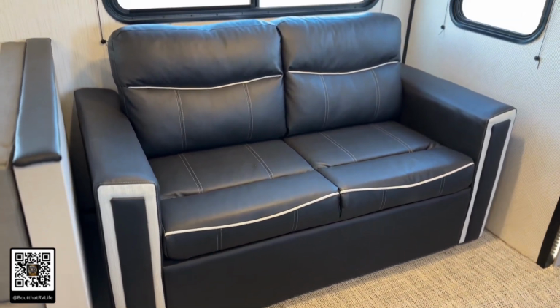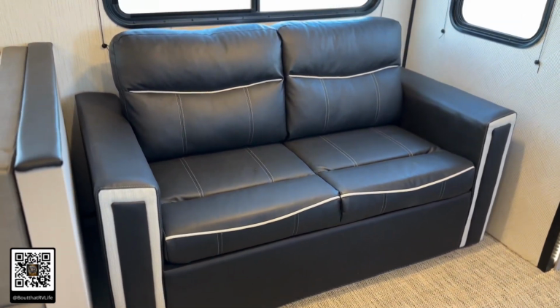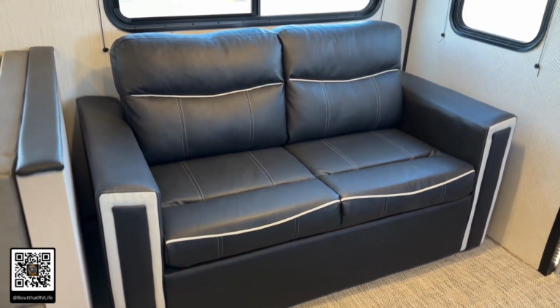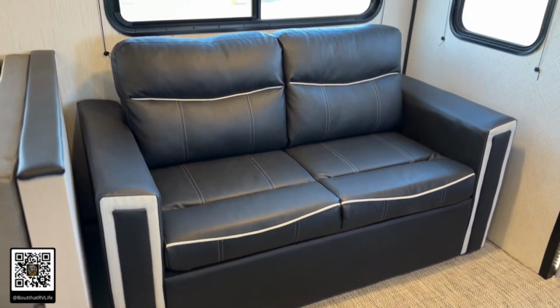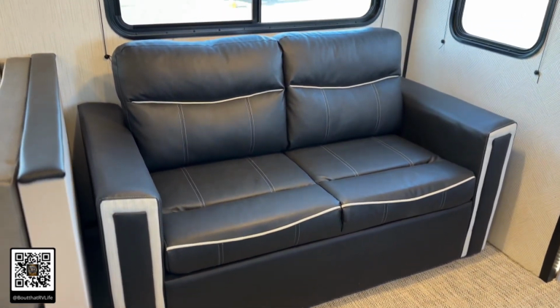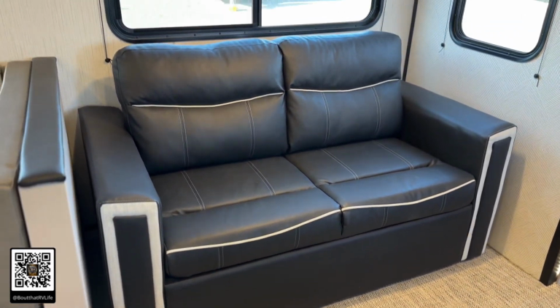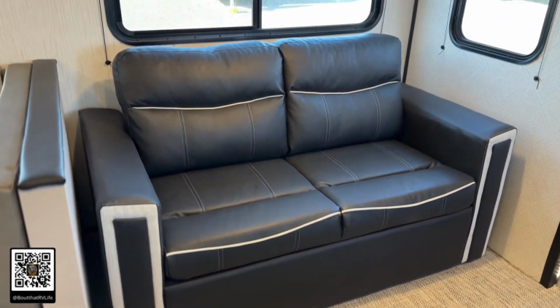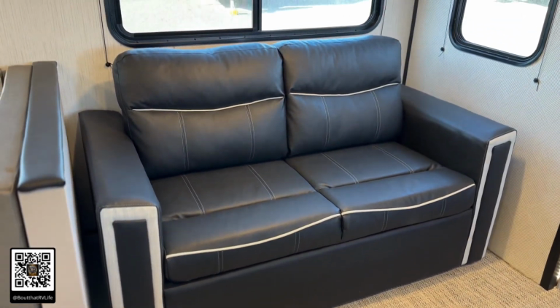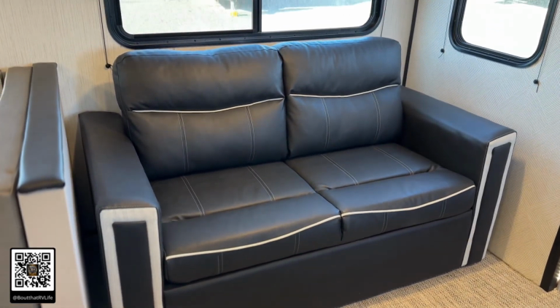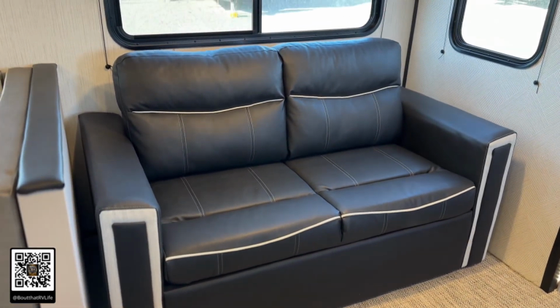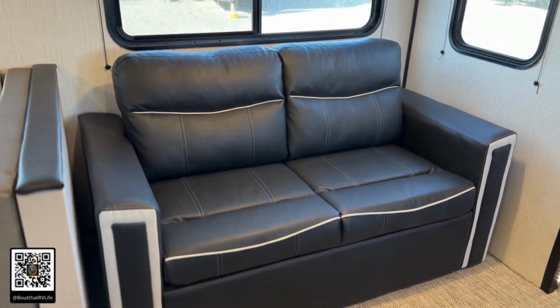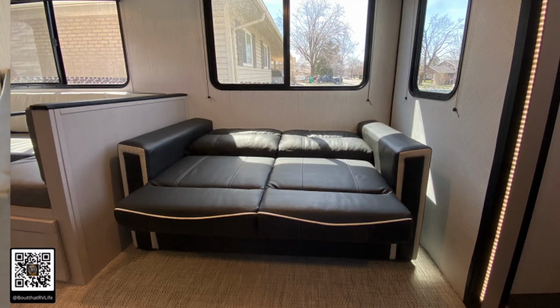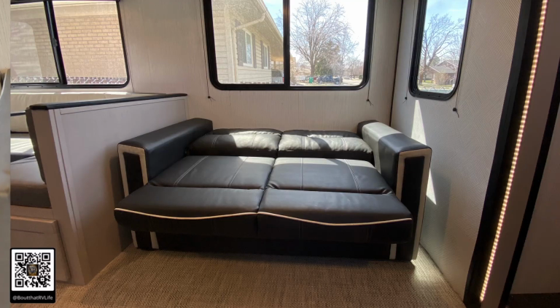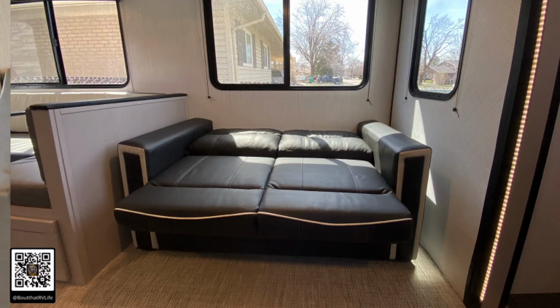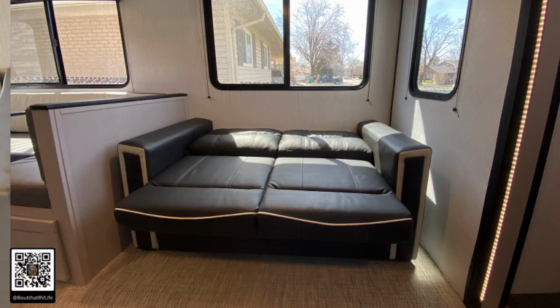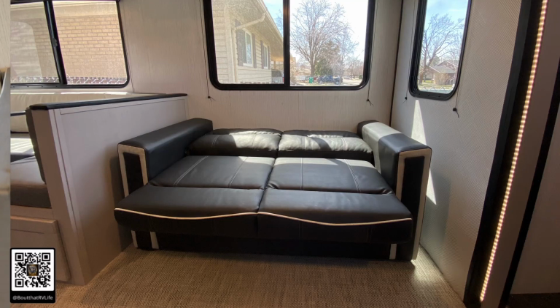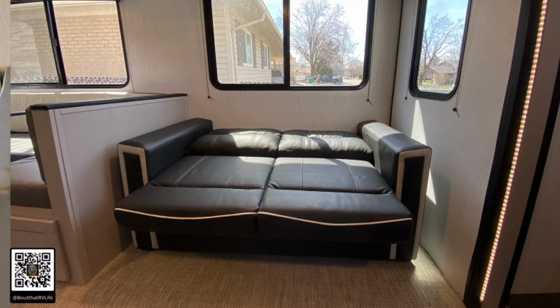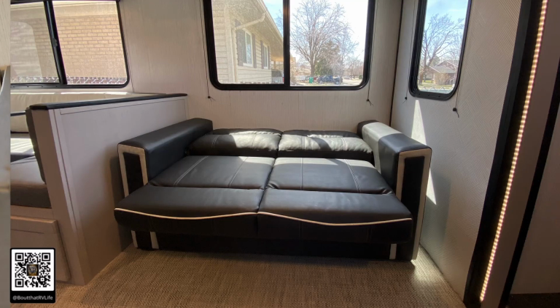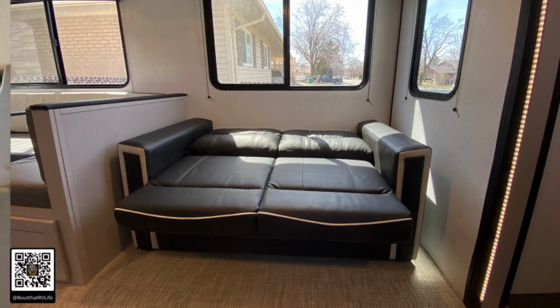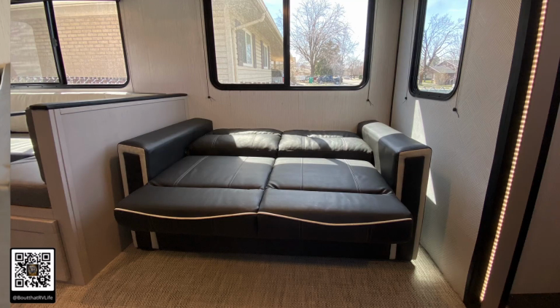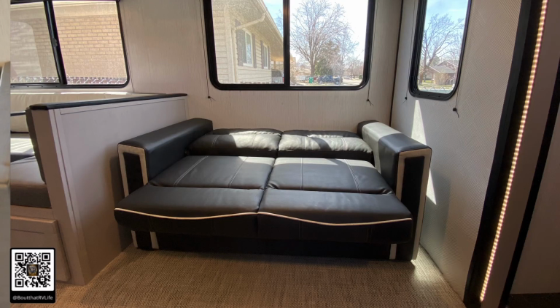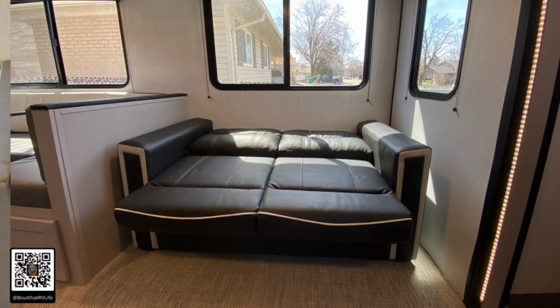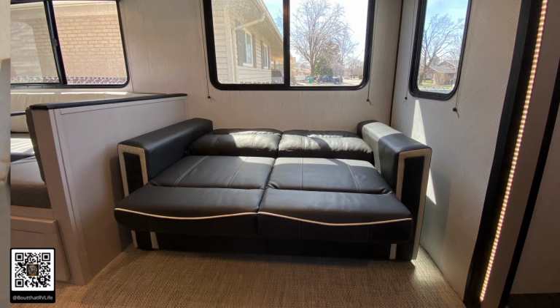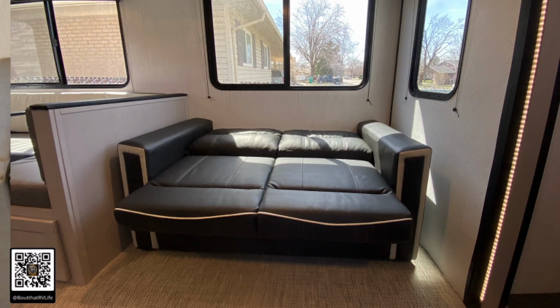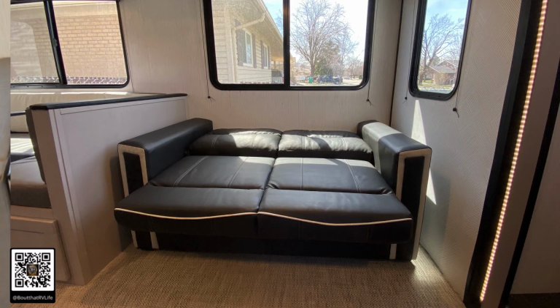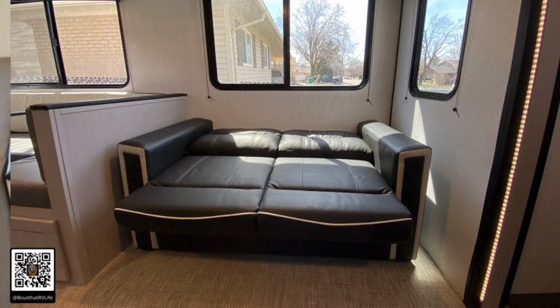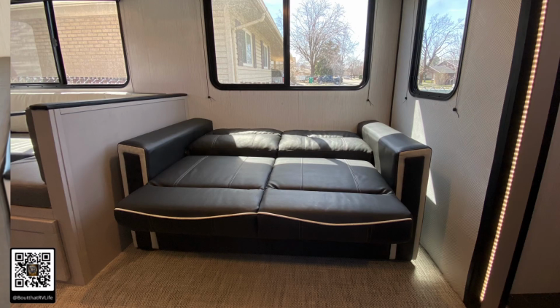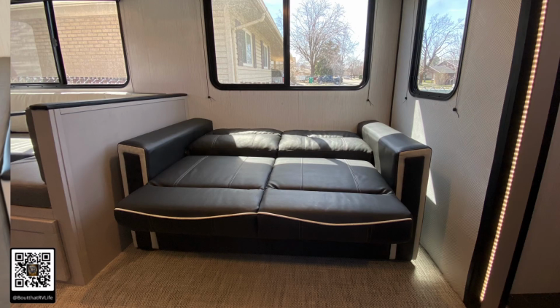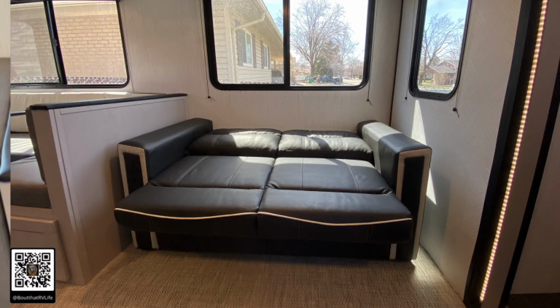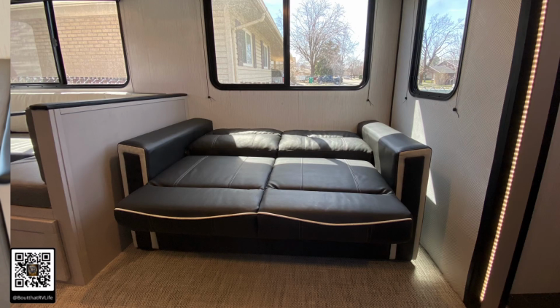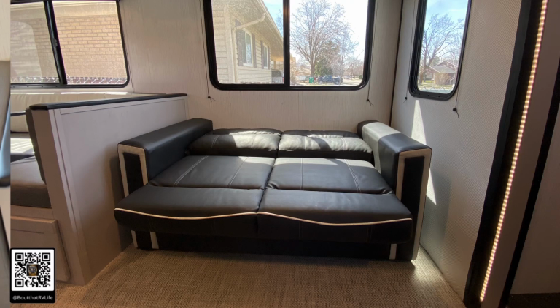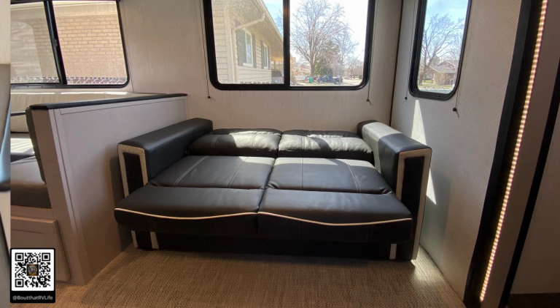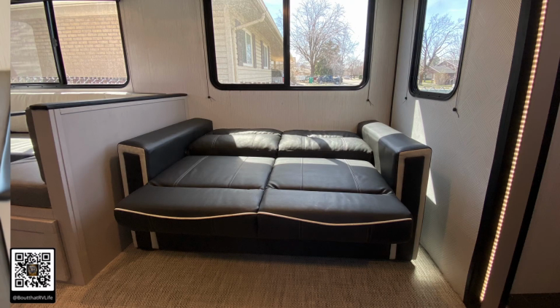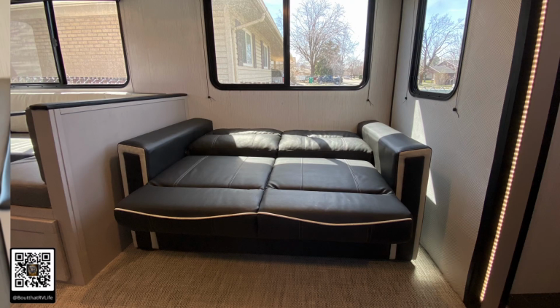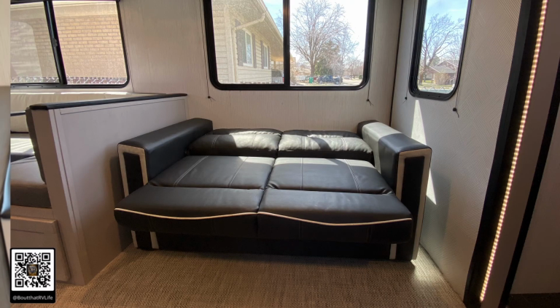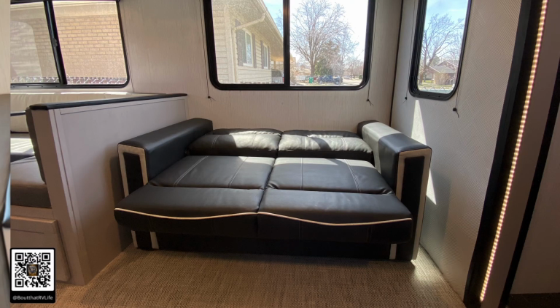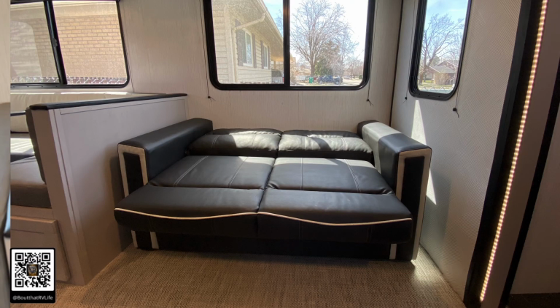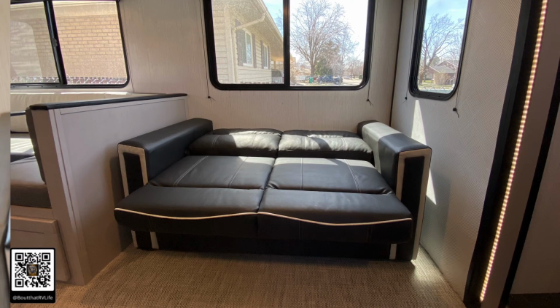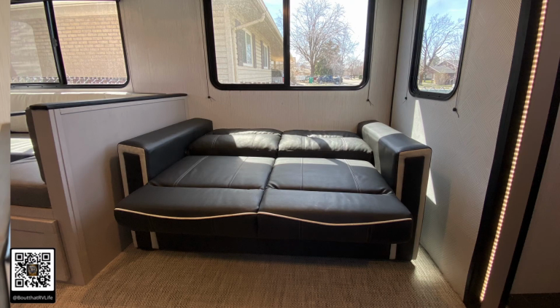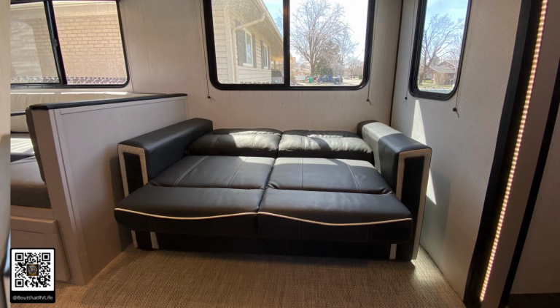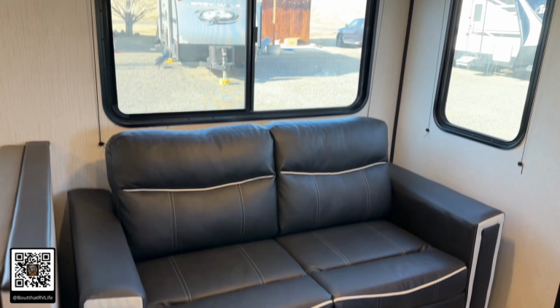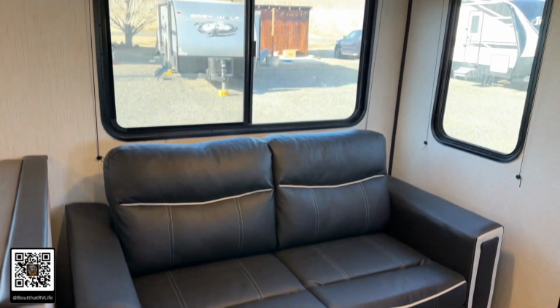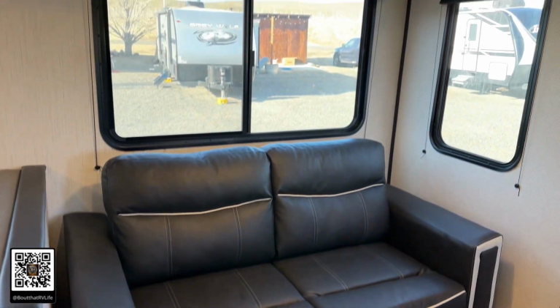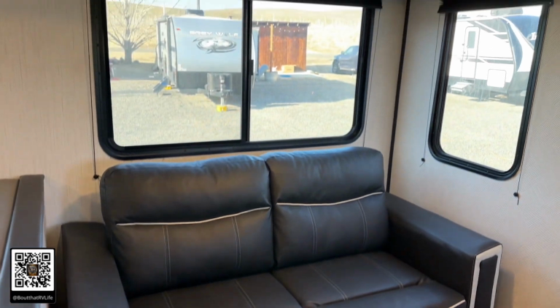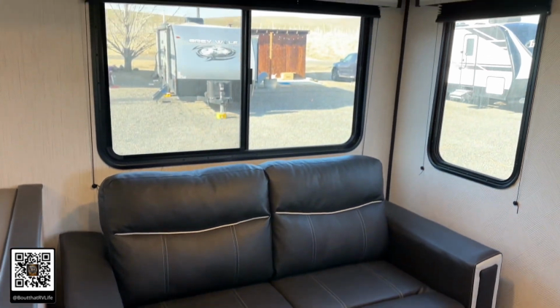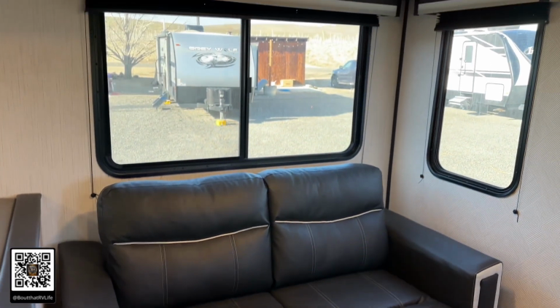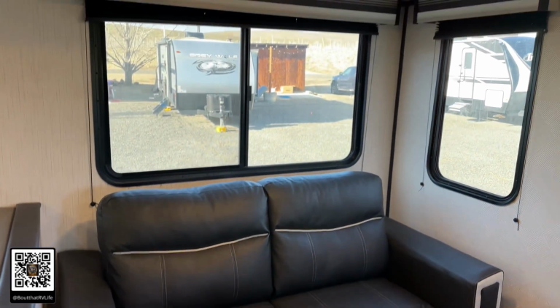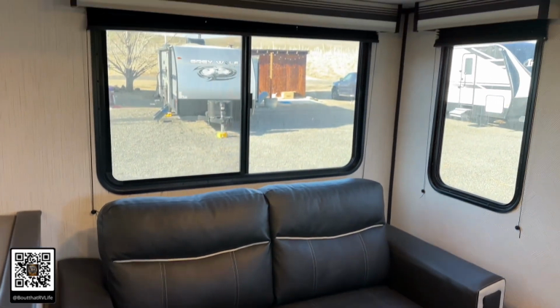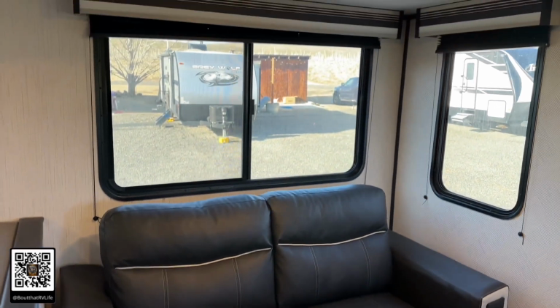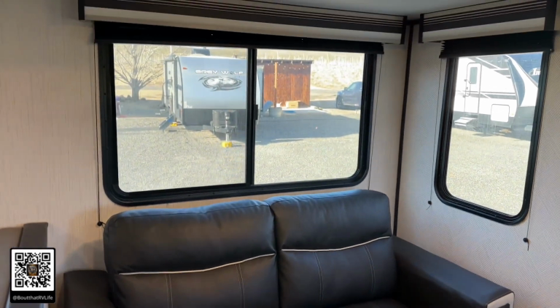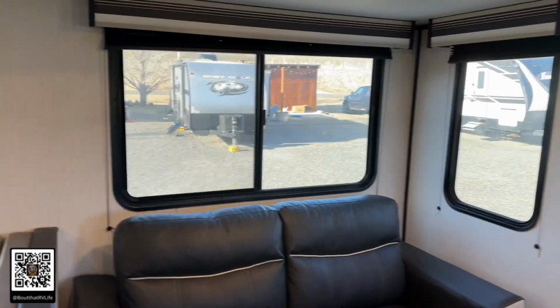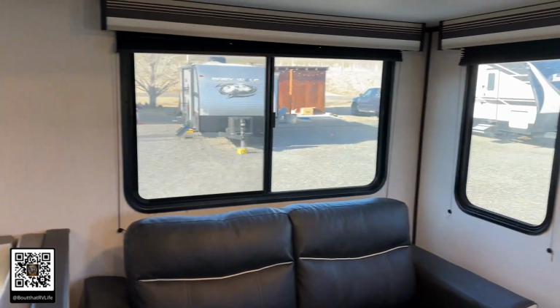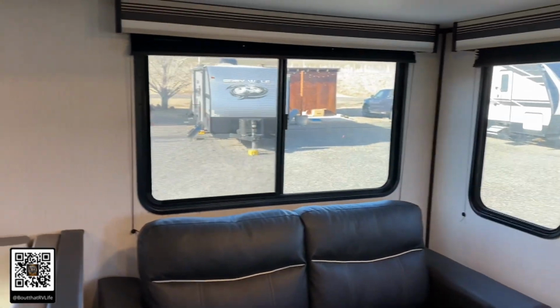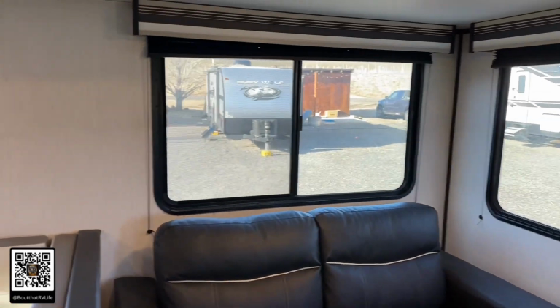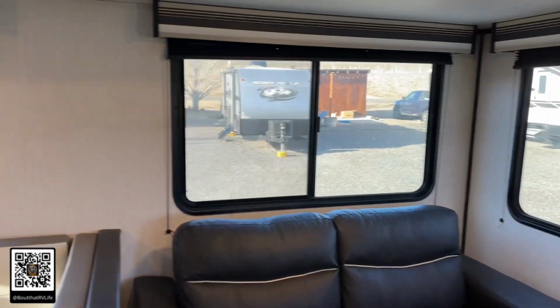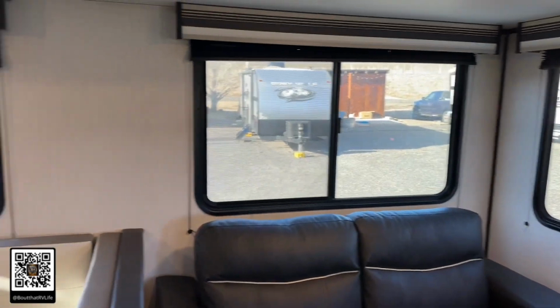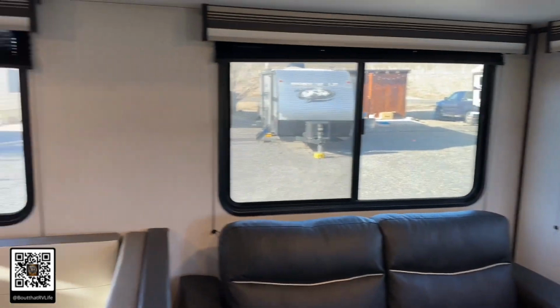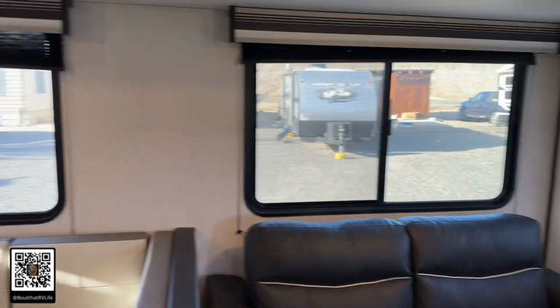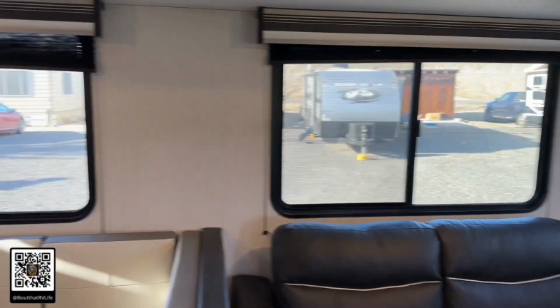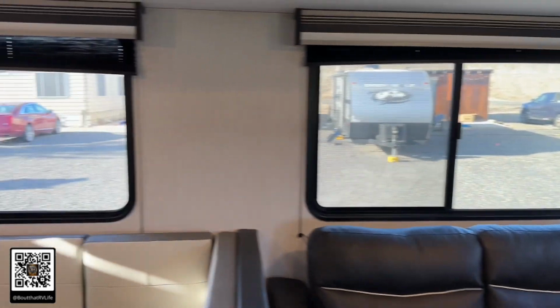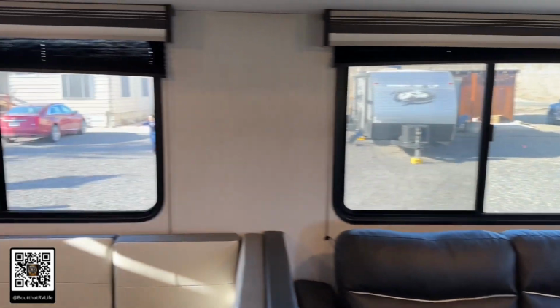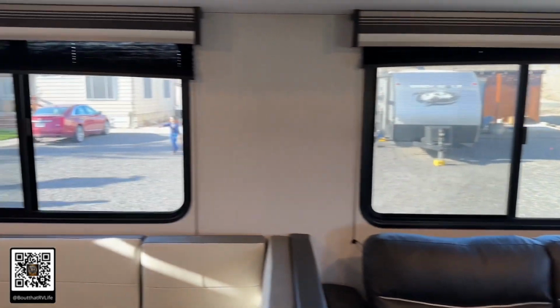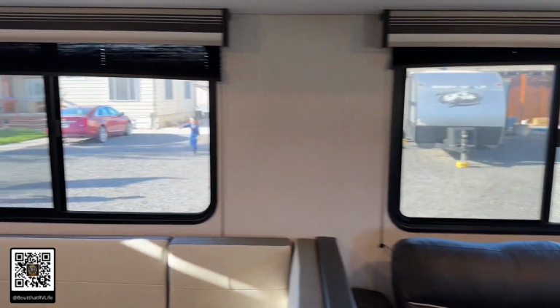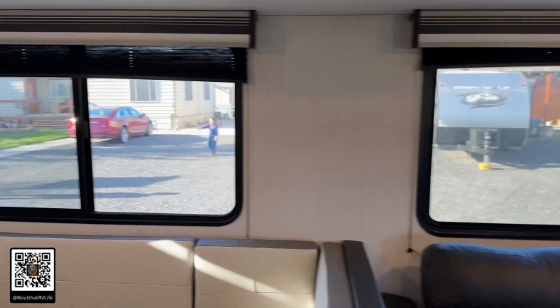Over here you've got your little couch — a small sofa that also turns into a bed. Nice windows throughout.